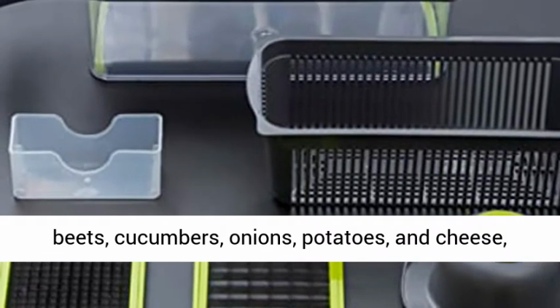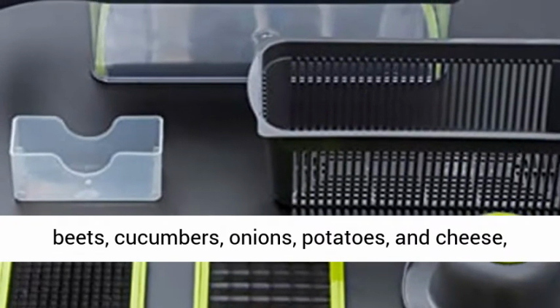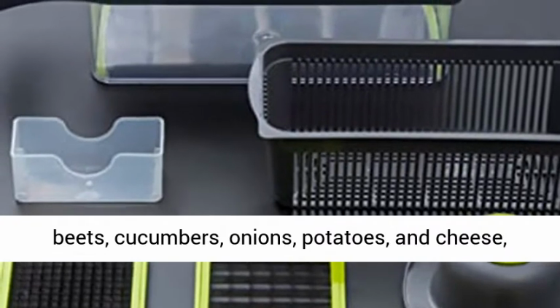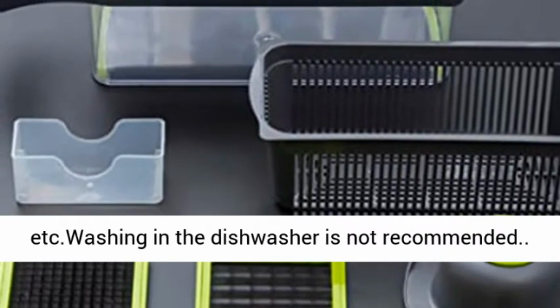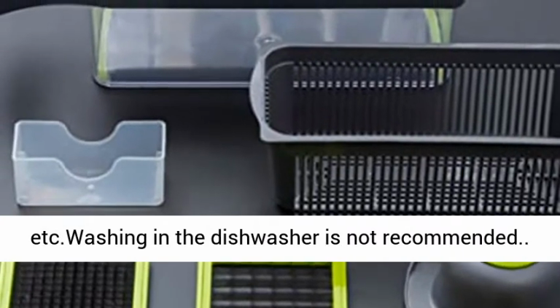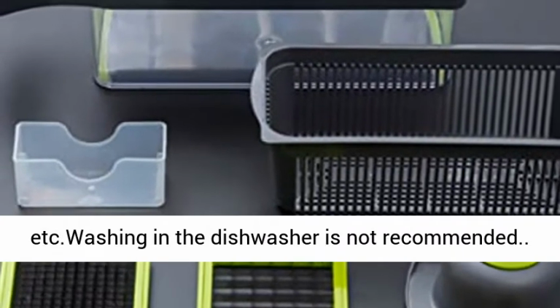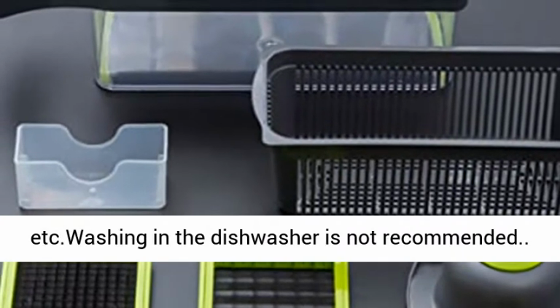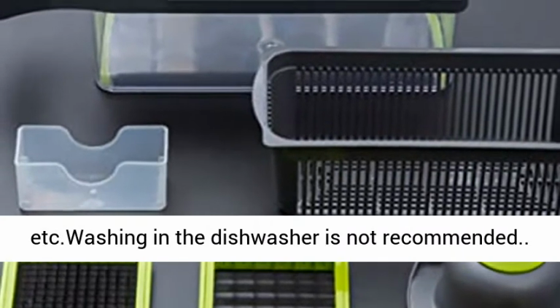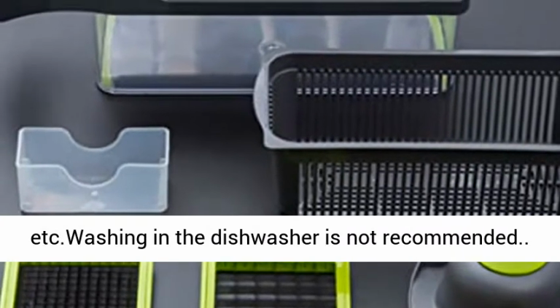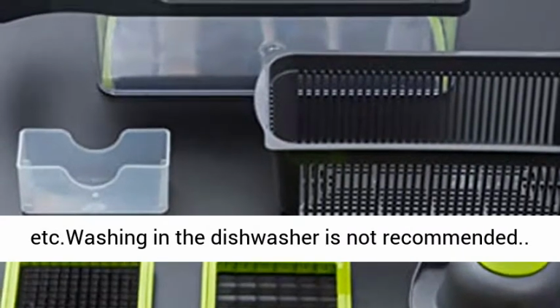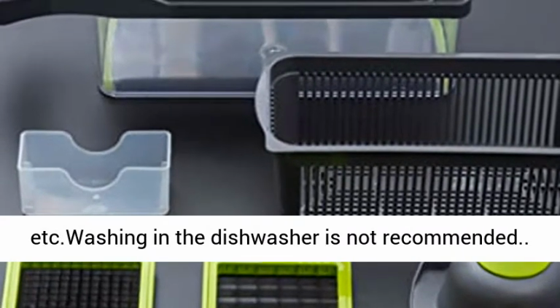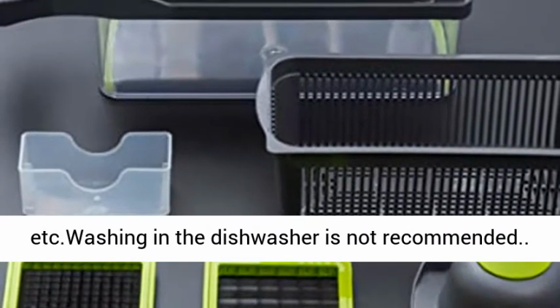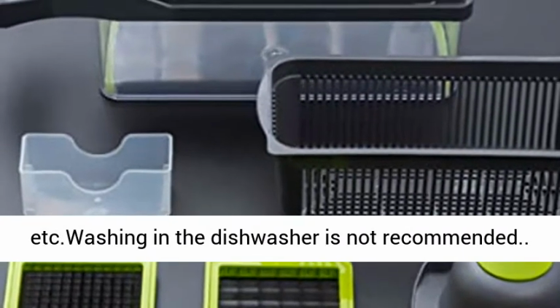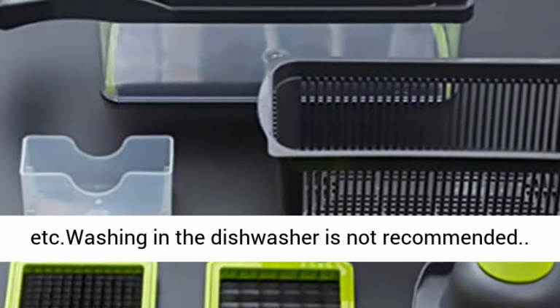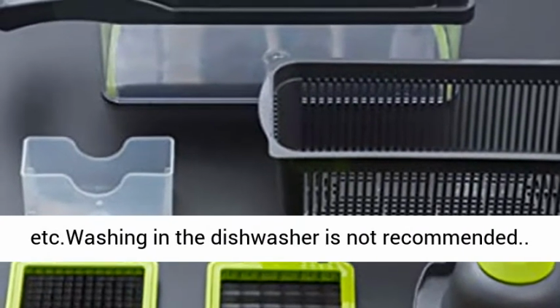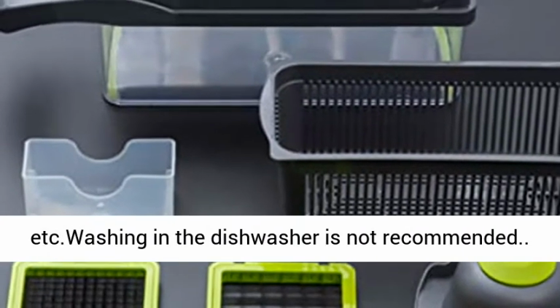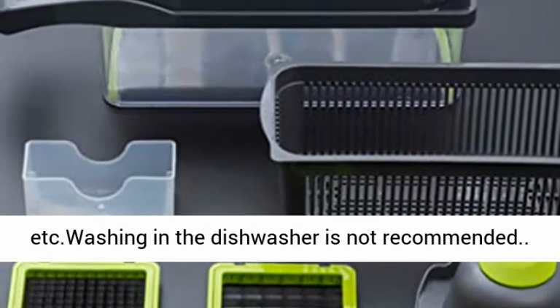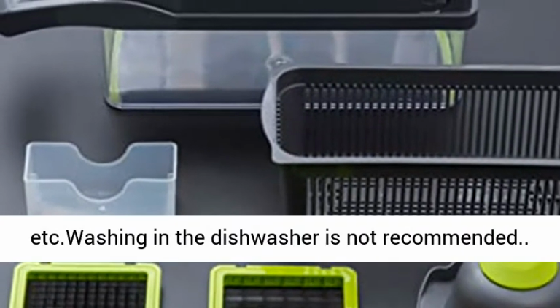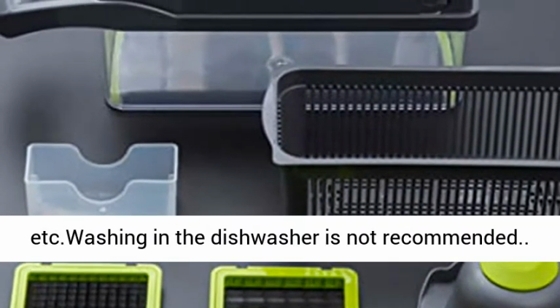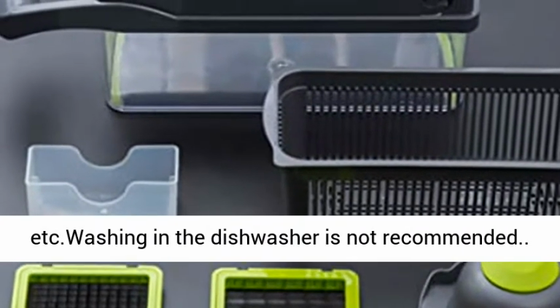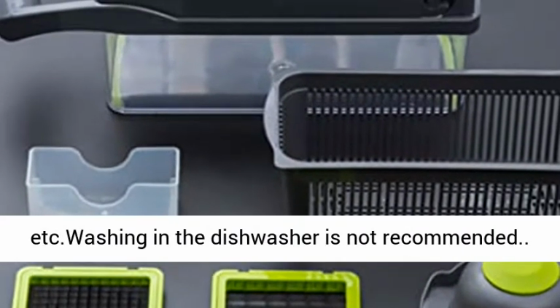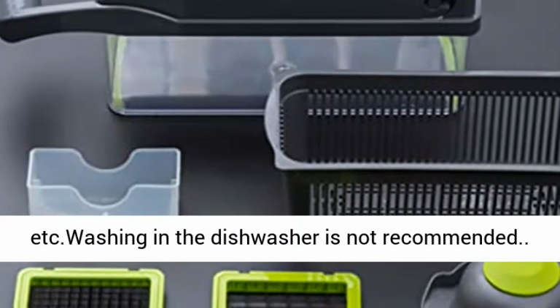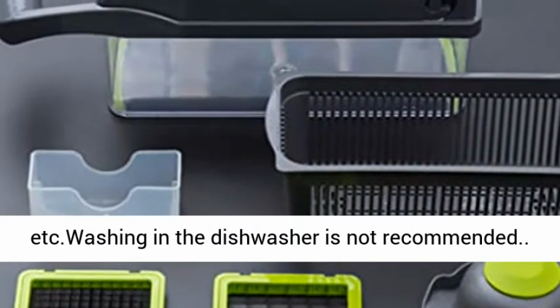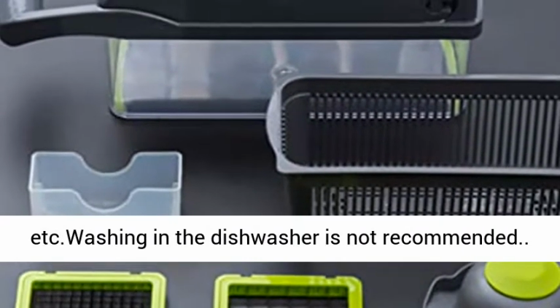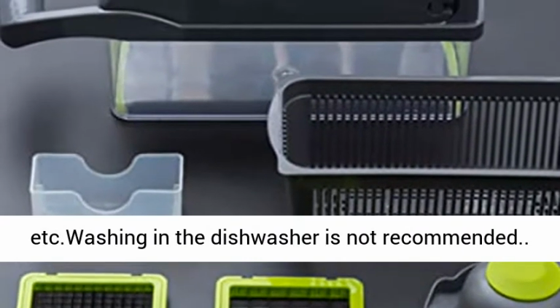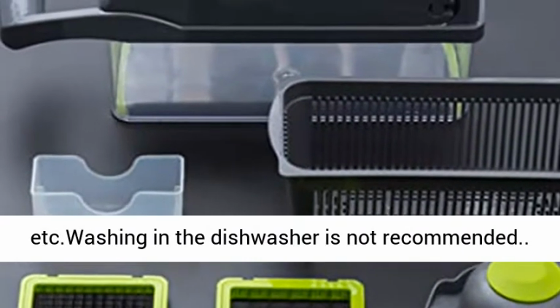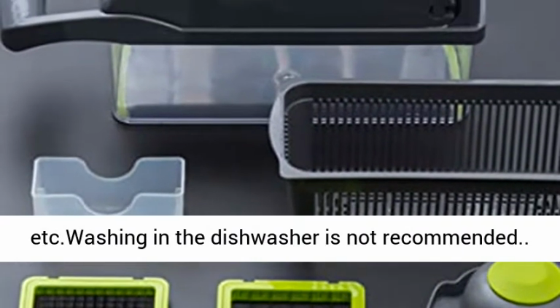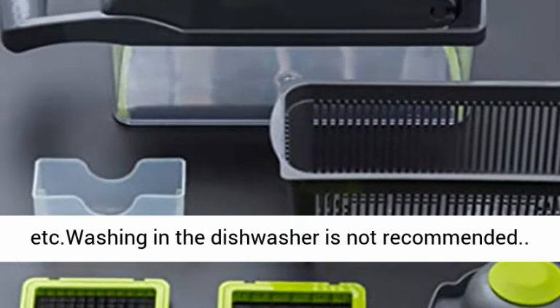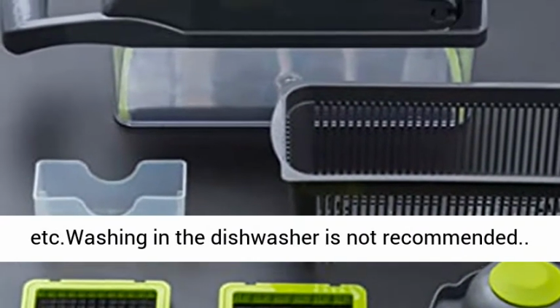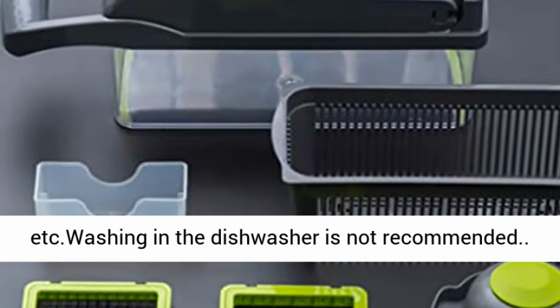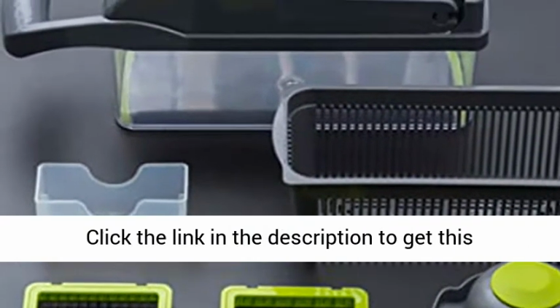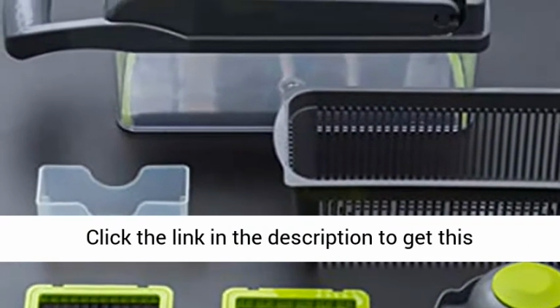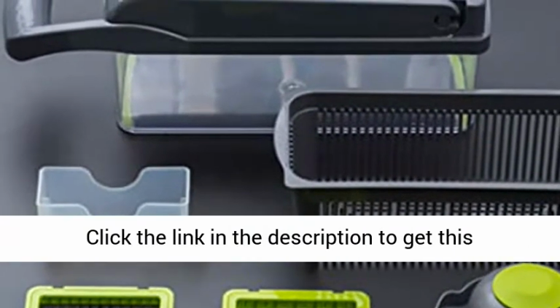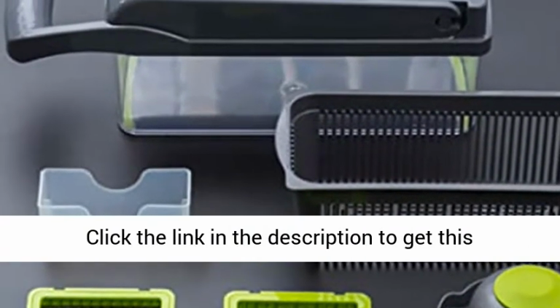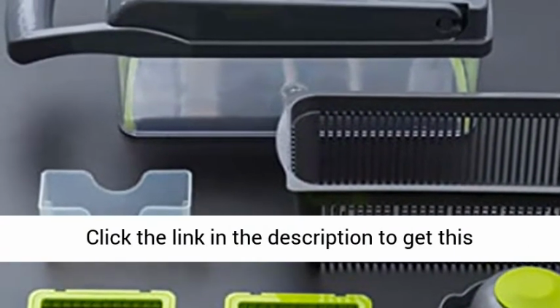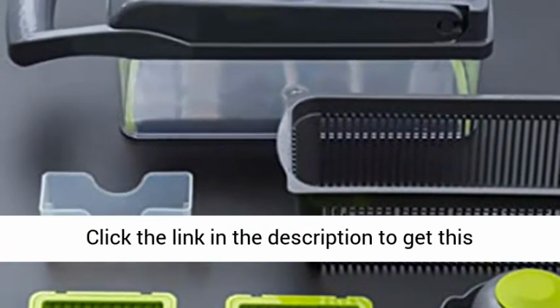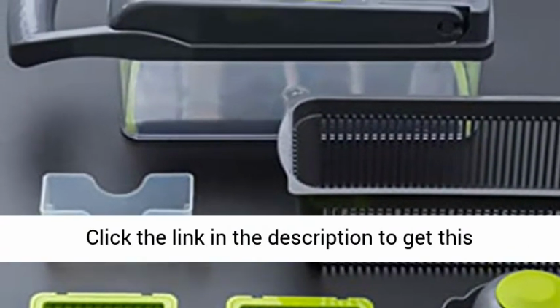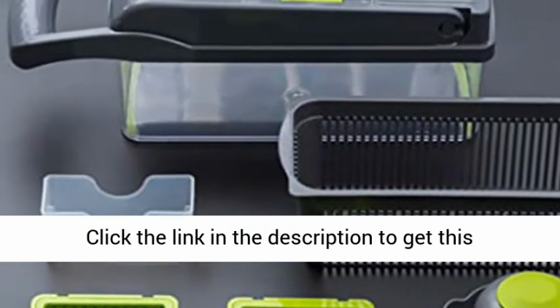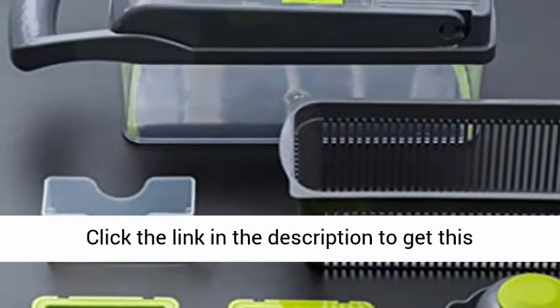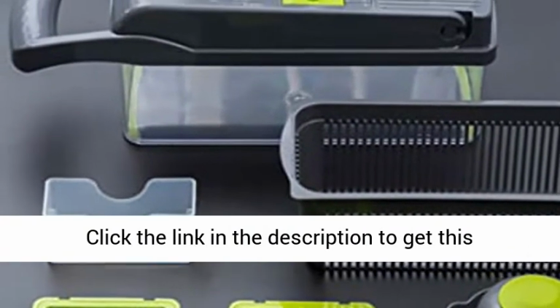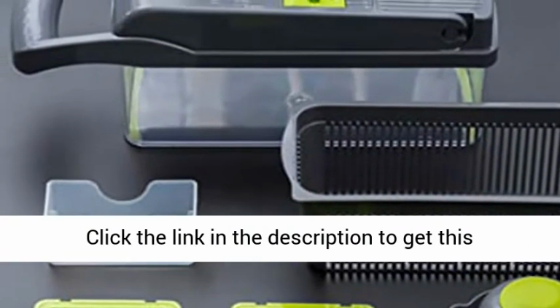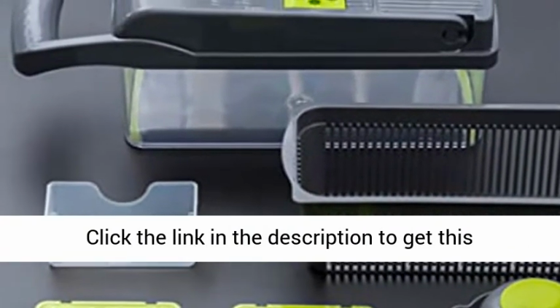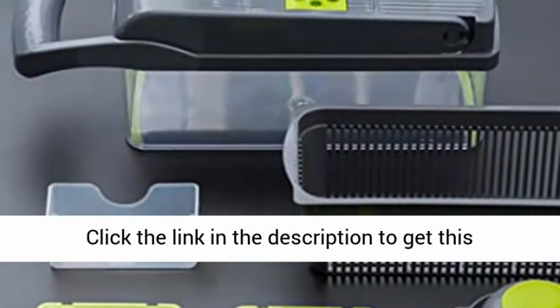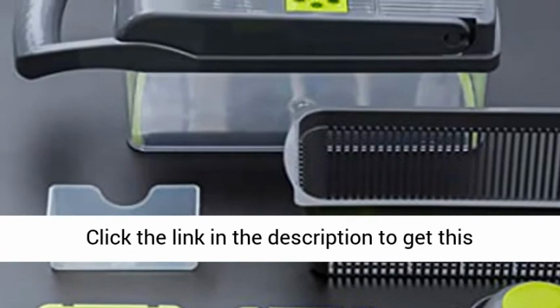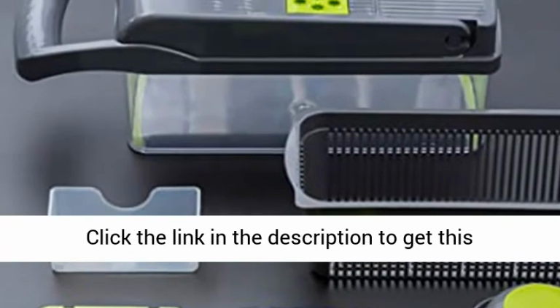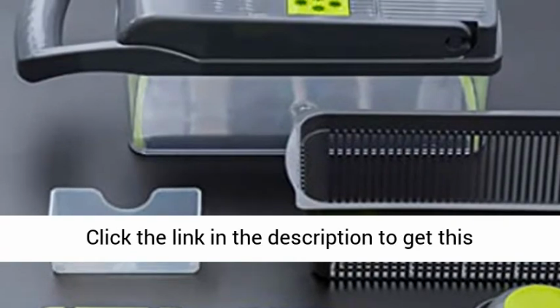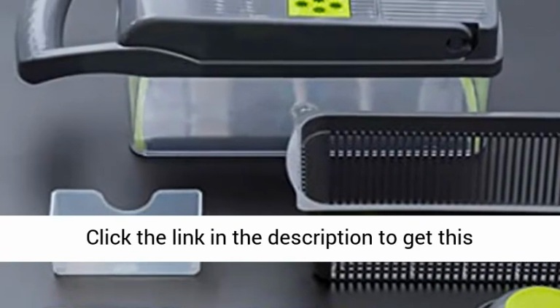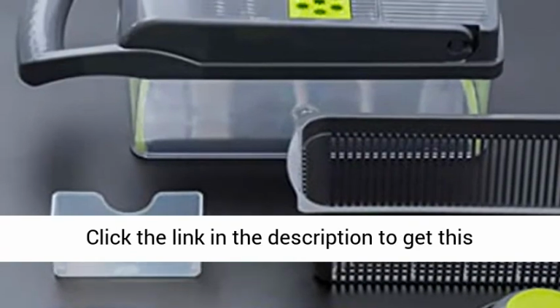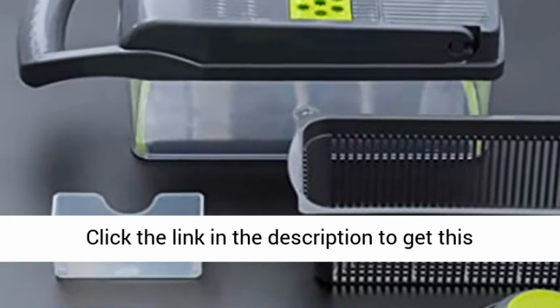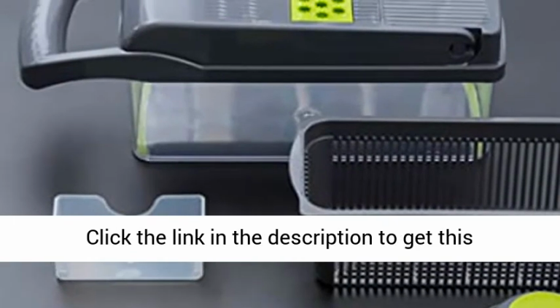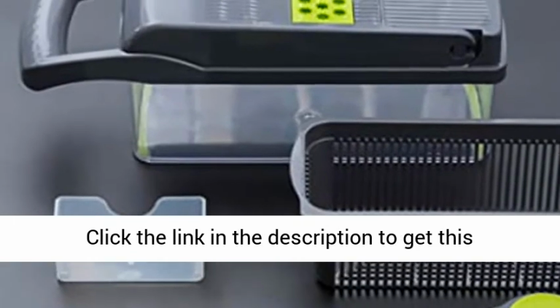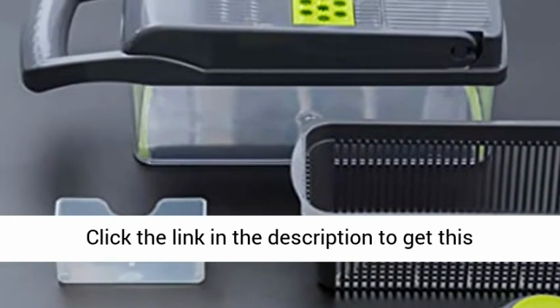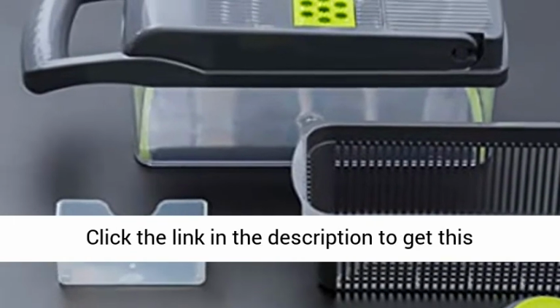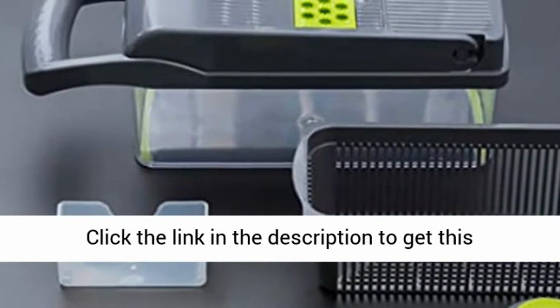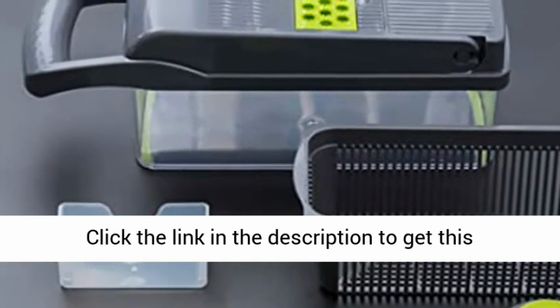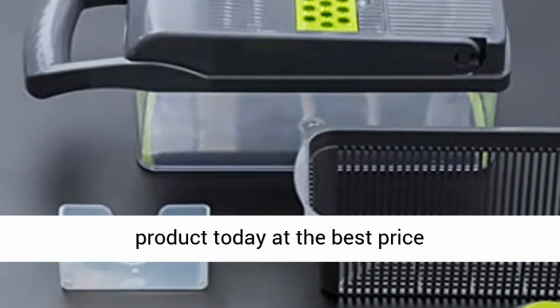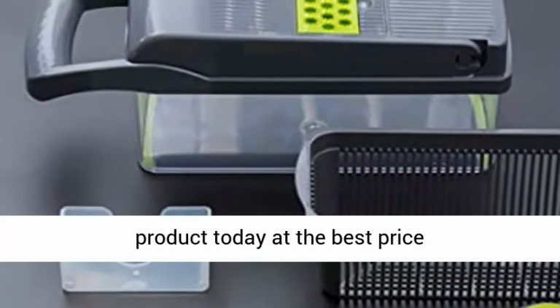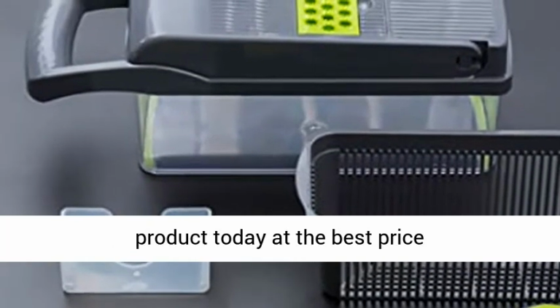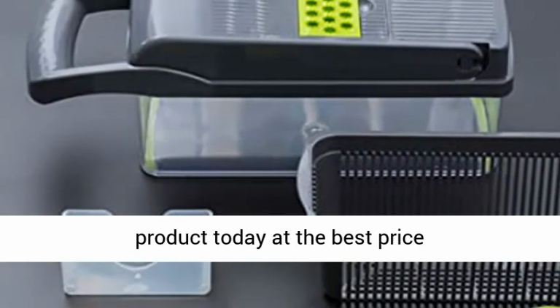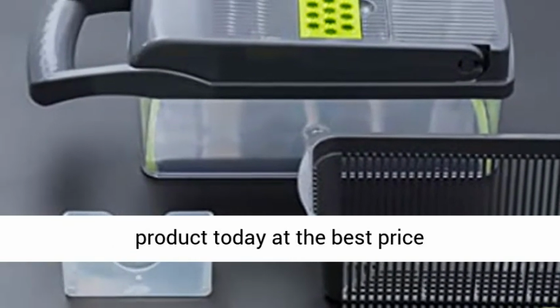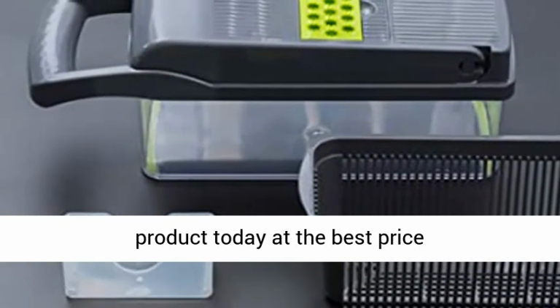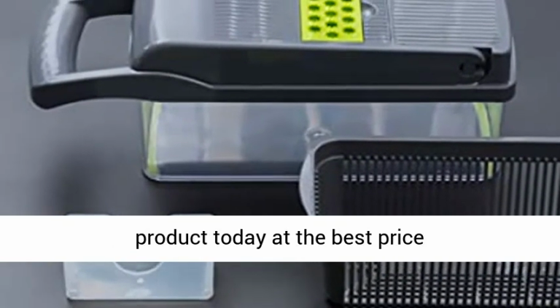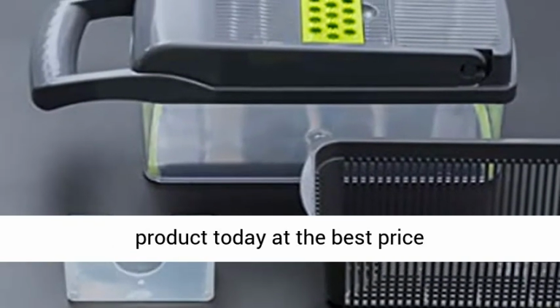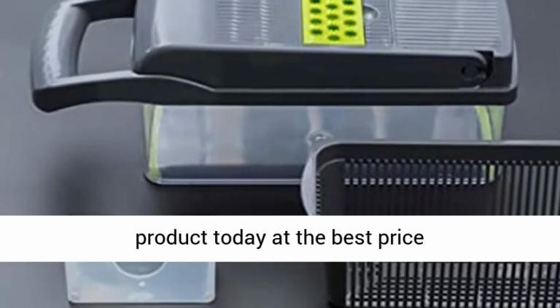Washing in the dishwasher is not recommended. Click the link in the description to get this product today at the best price.